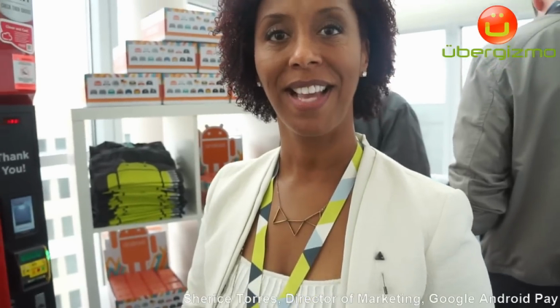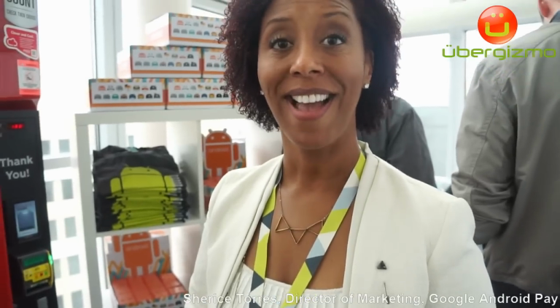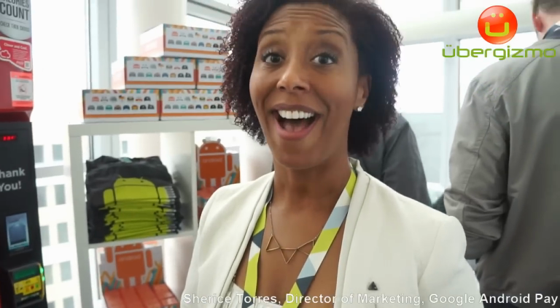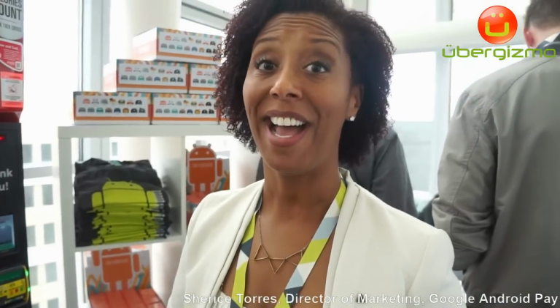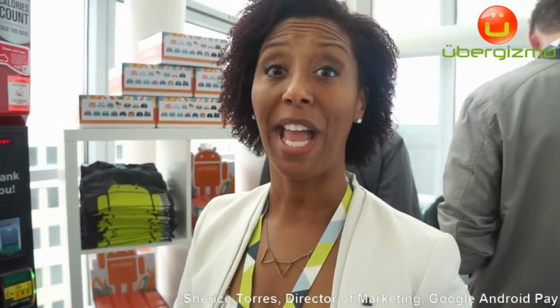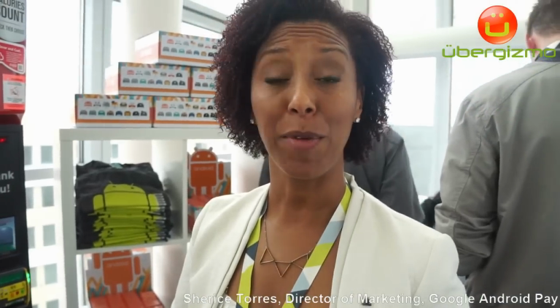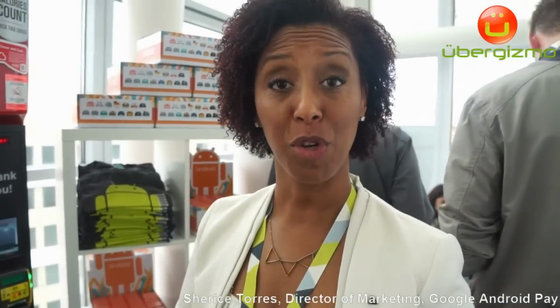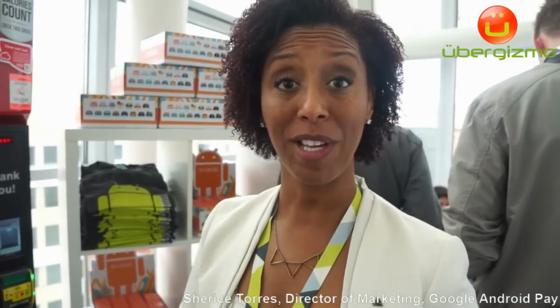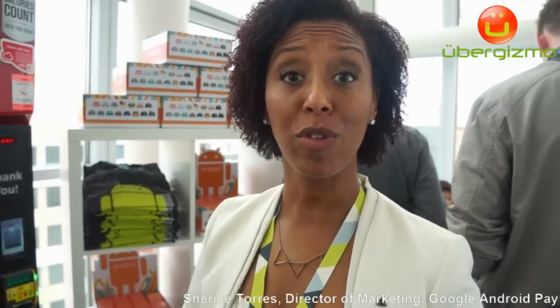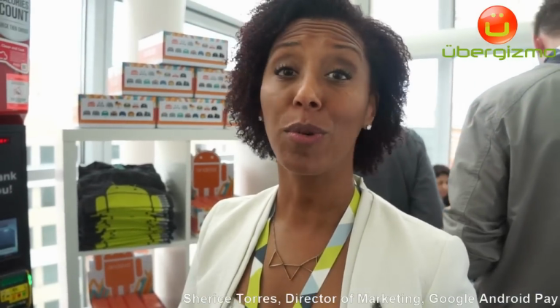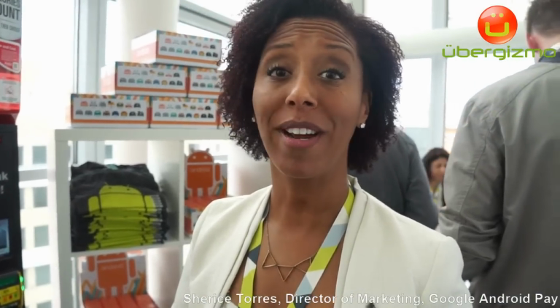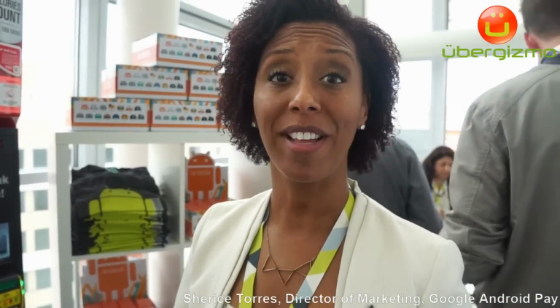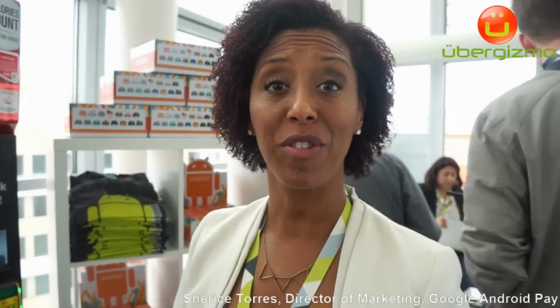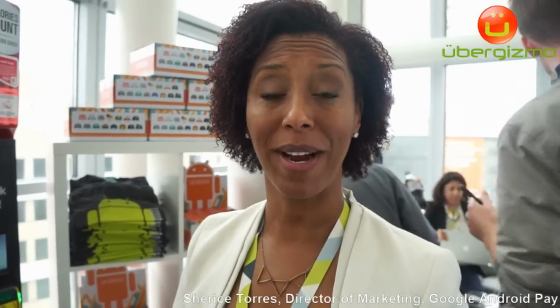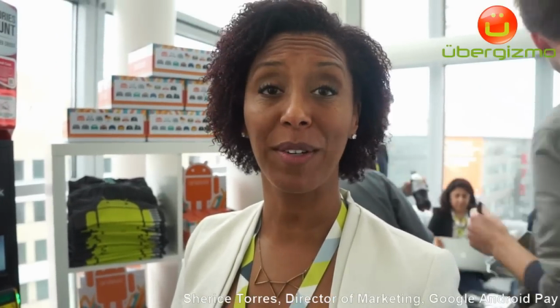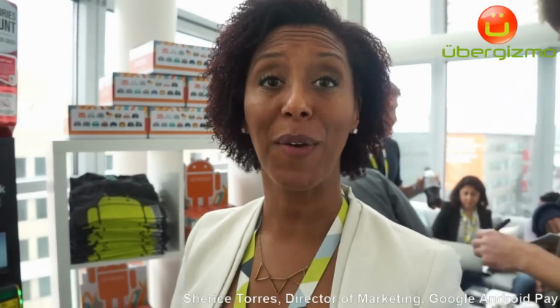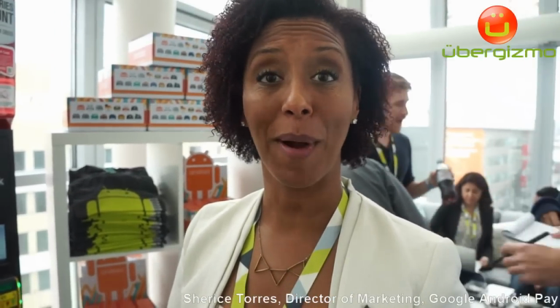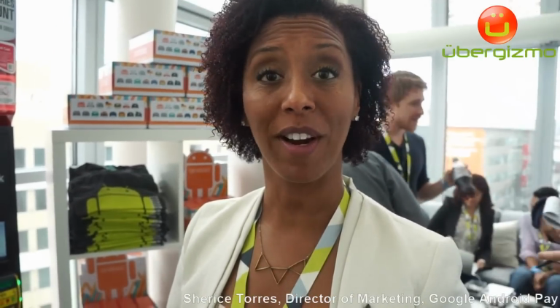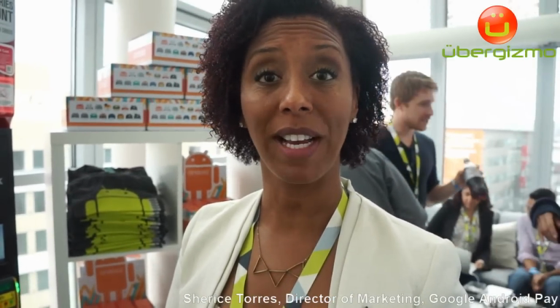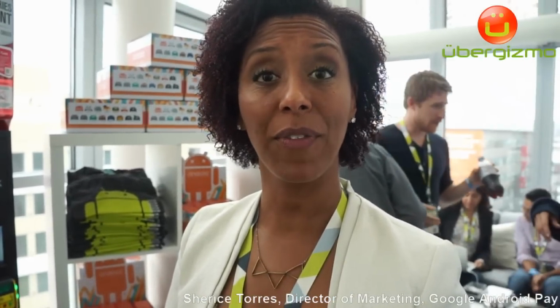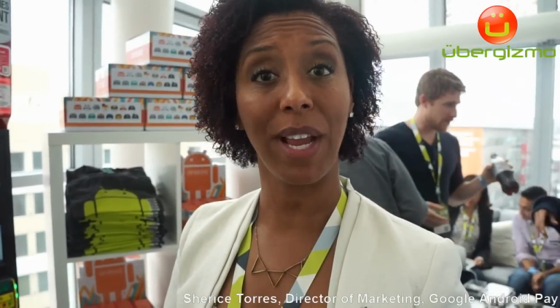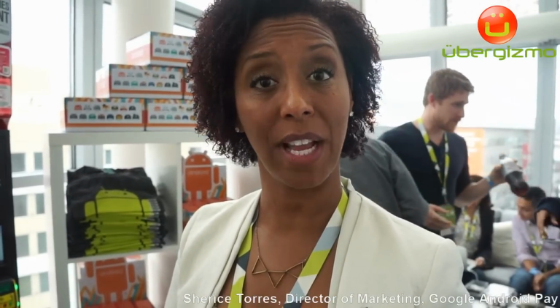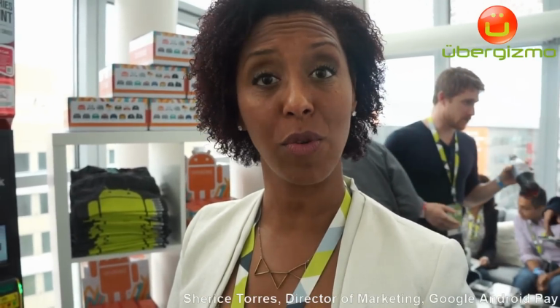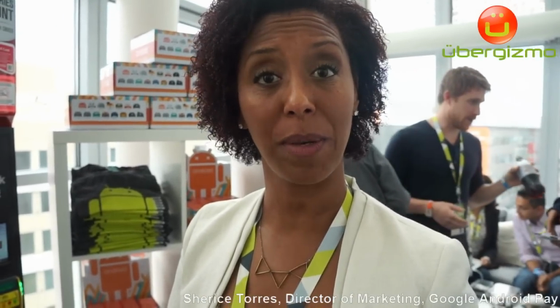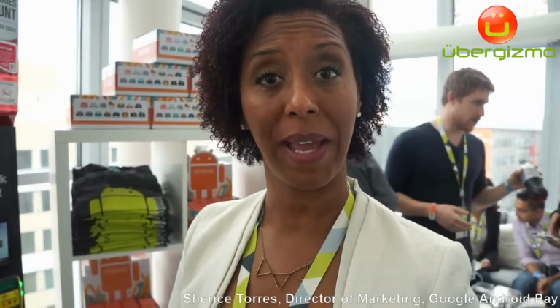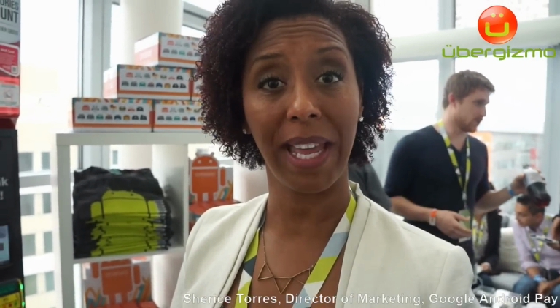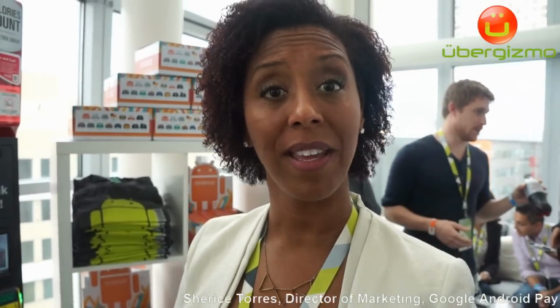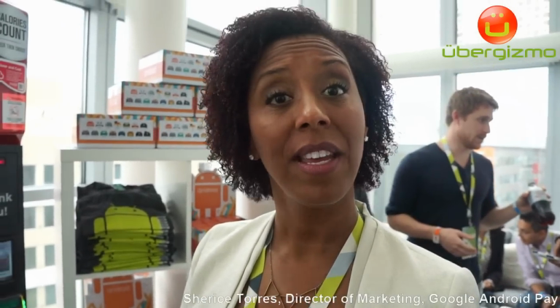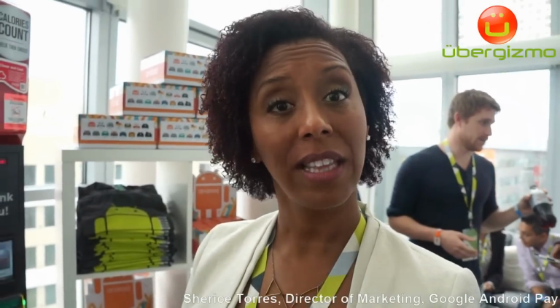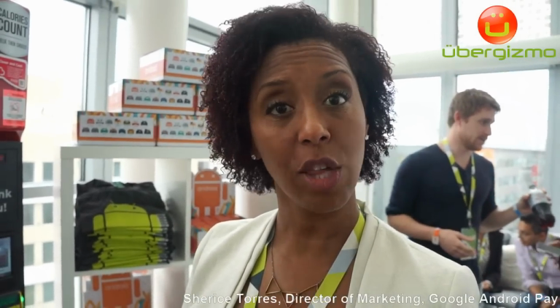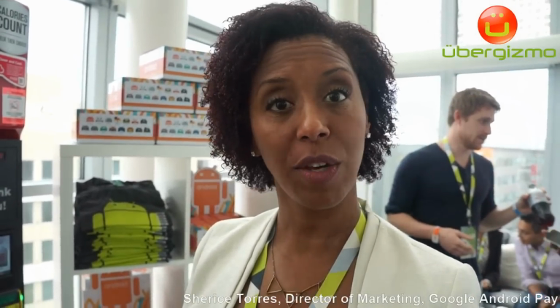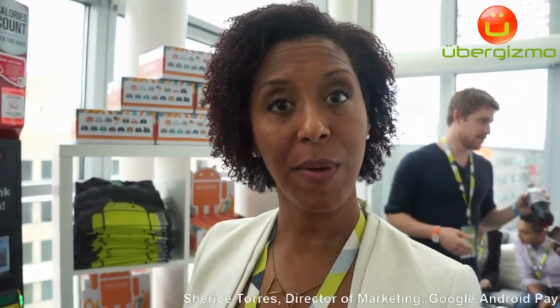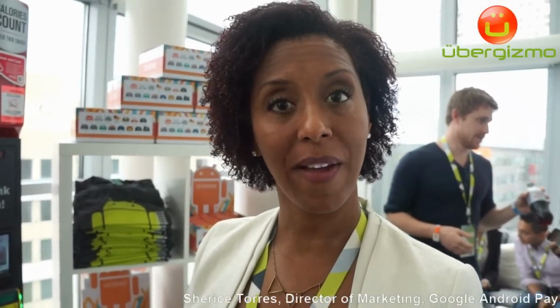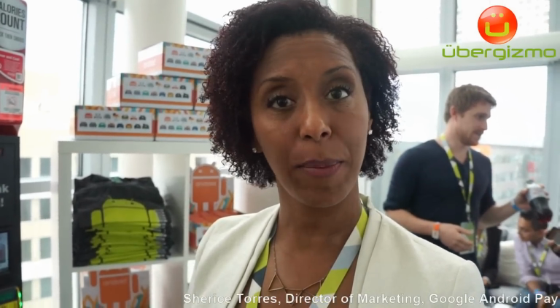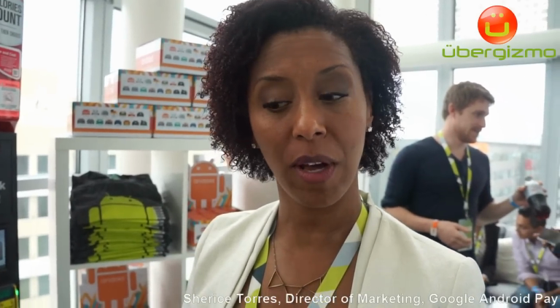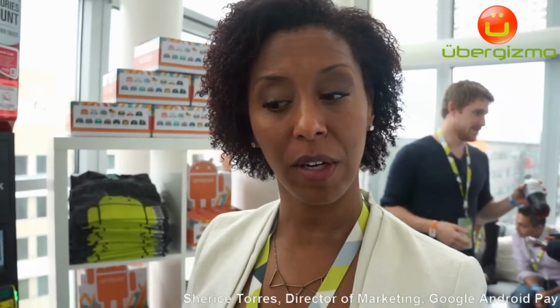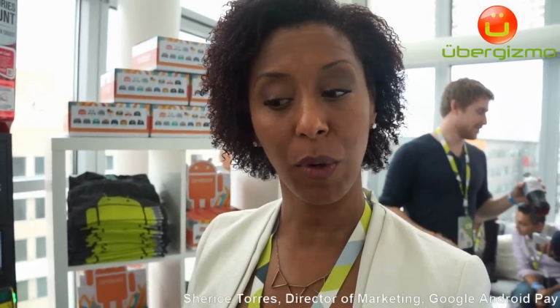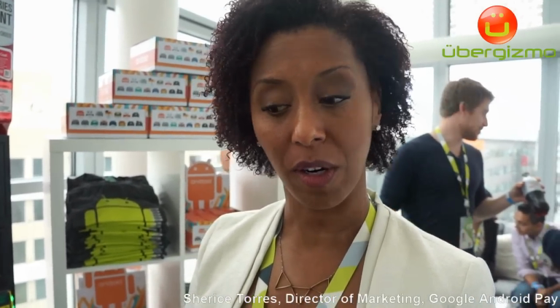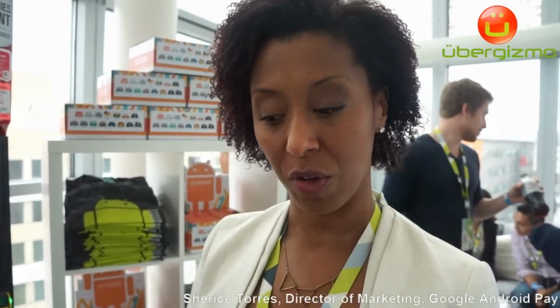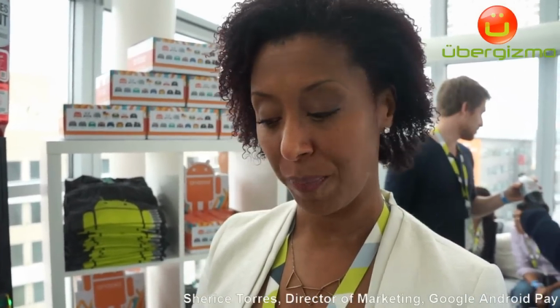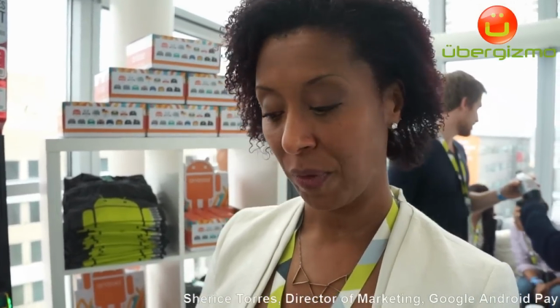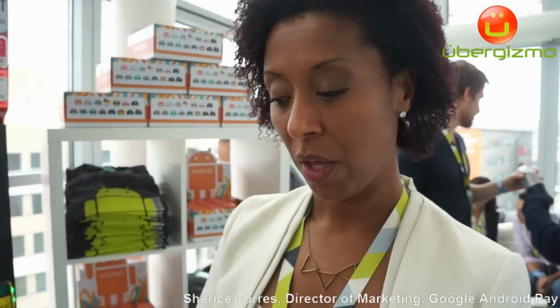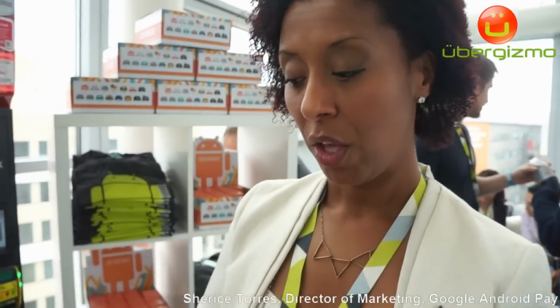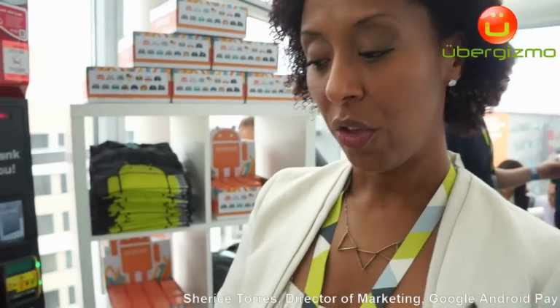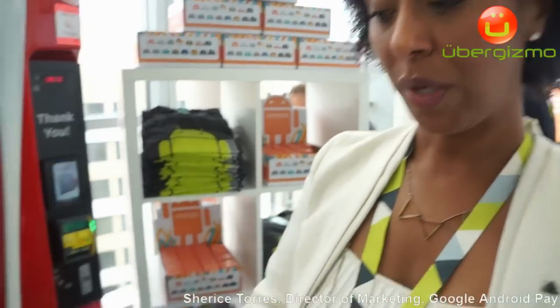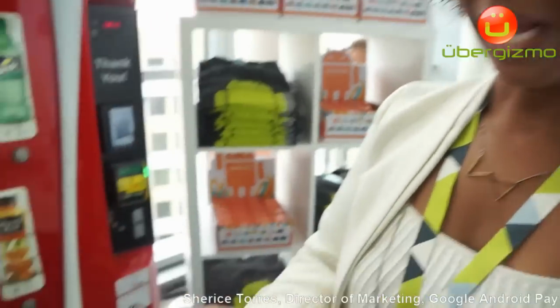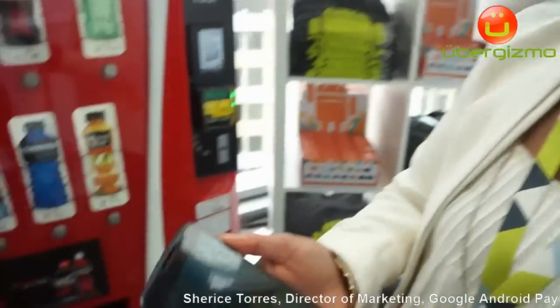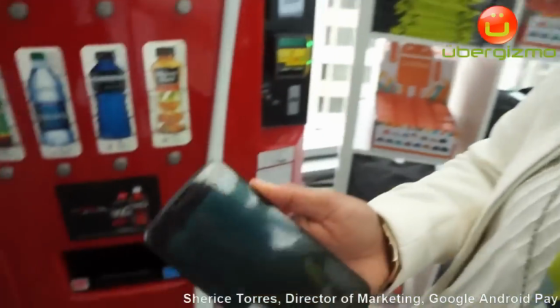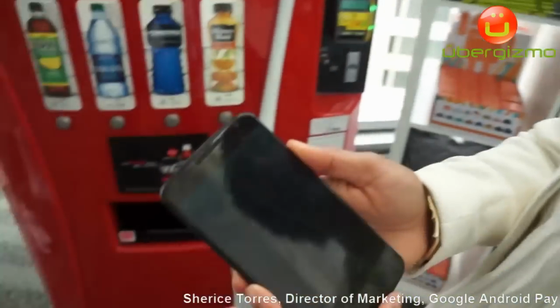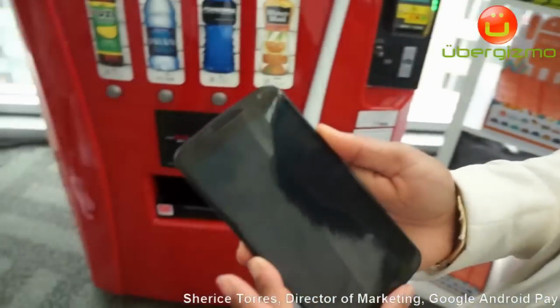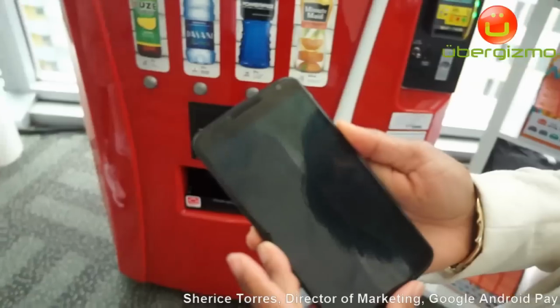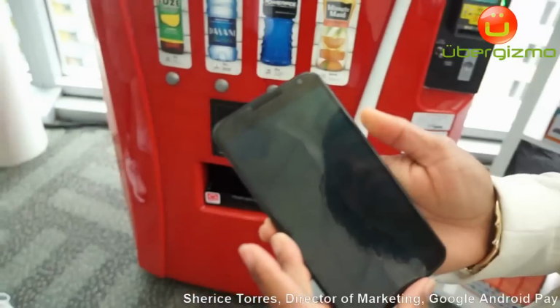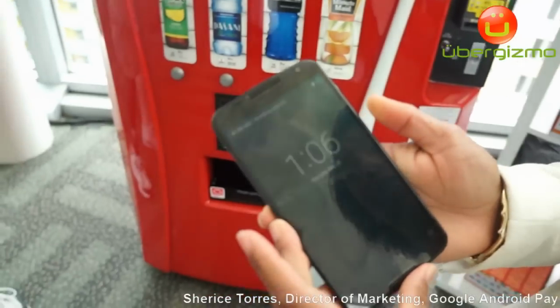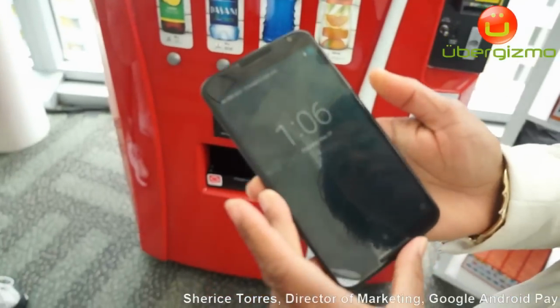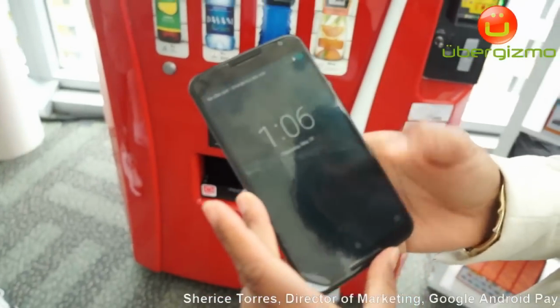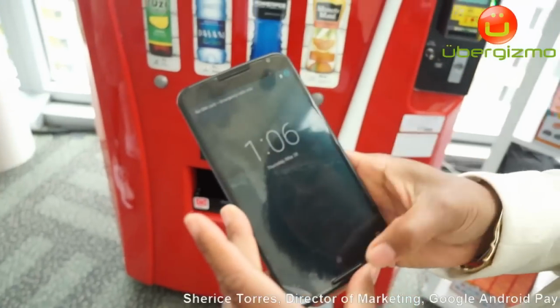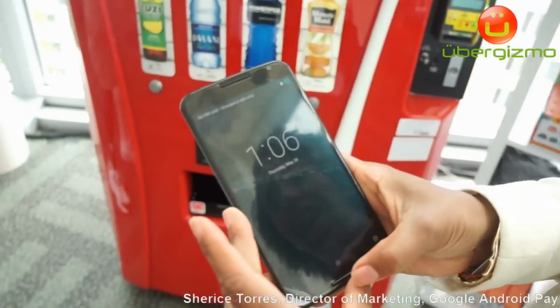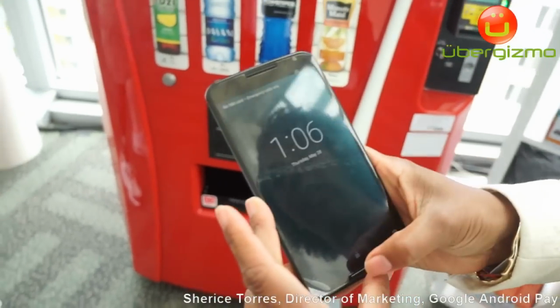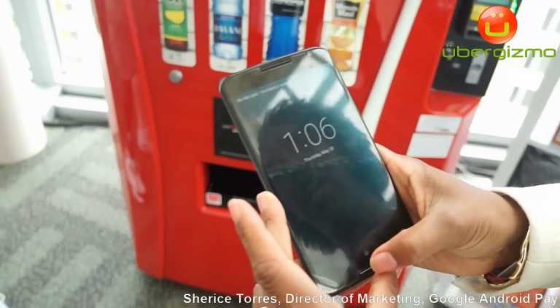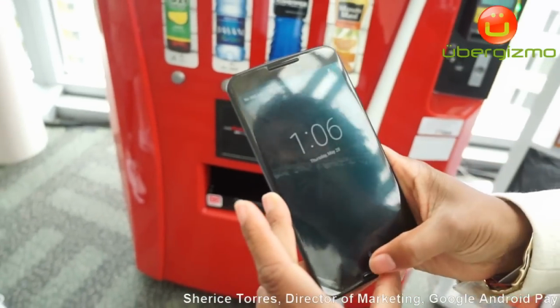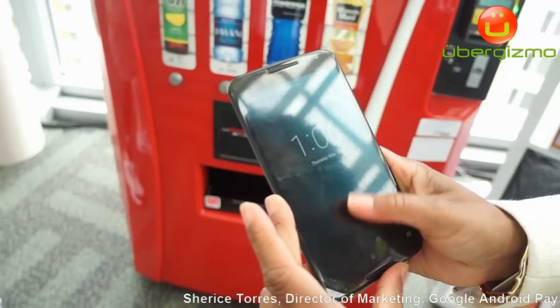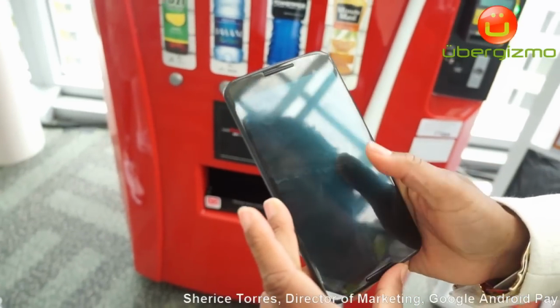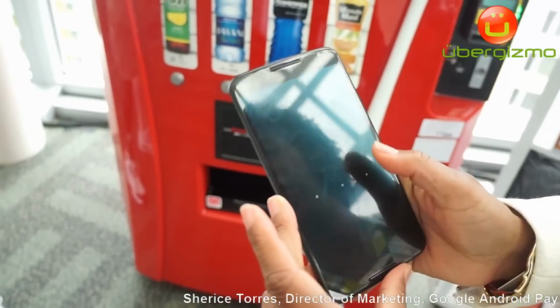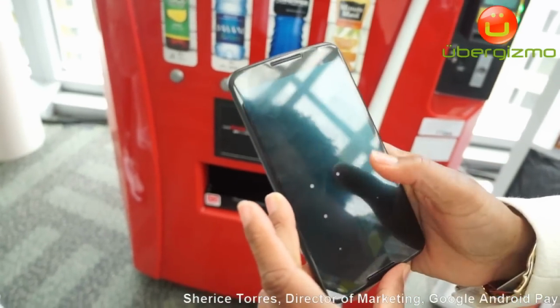Hi, I'm Cherise Torres, Director of Marketing for Android Pay. Let's show you how the product works. So to get started, you simply unlock your phone.